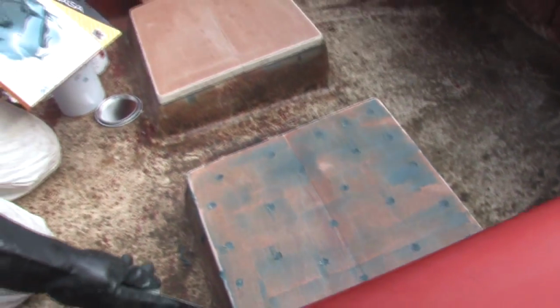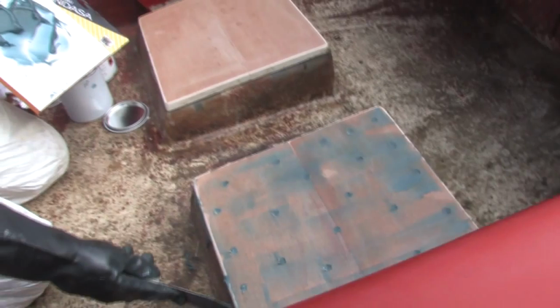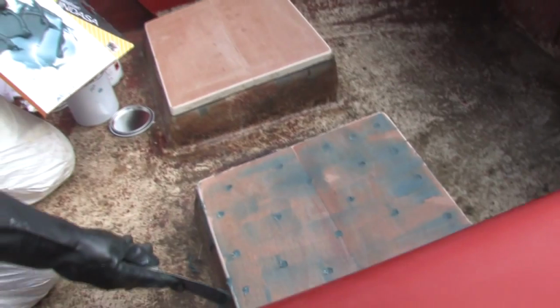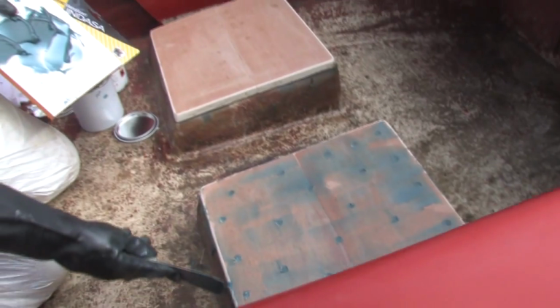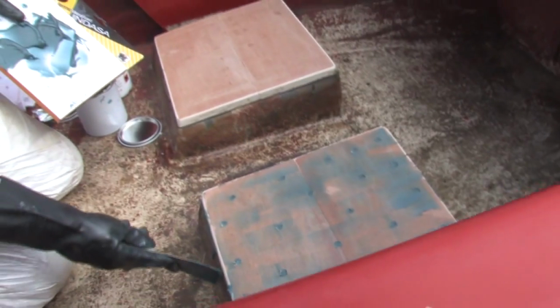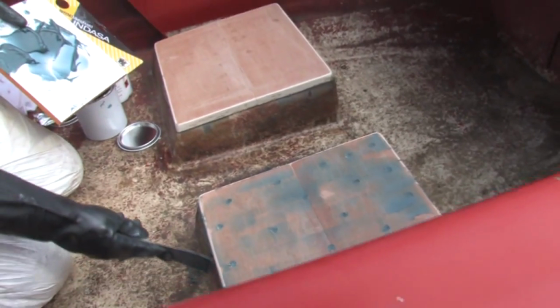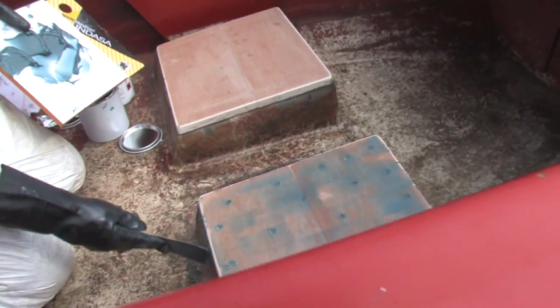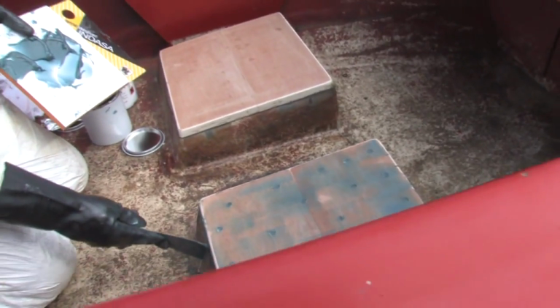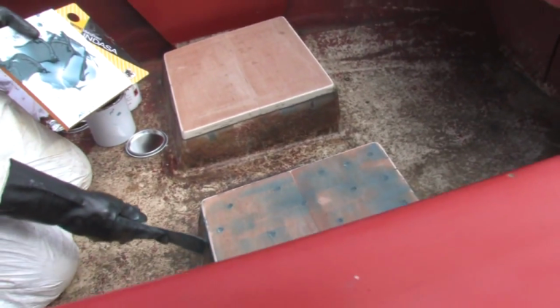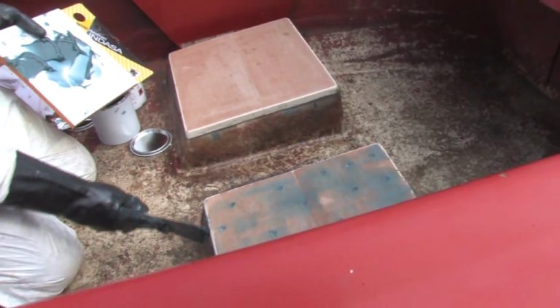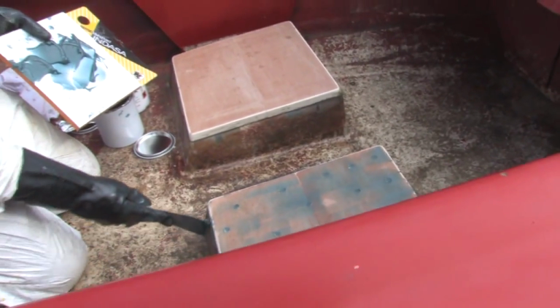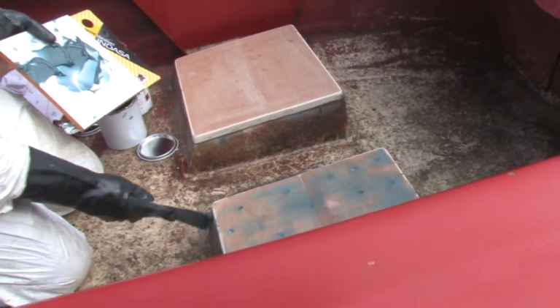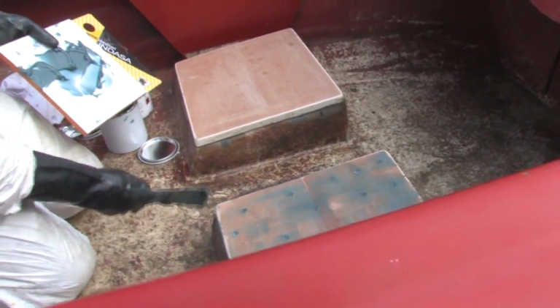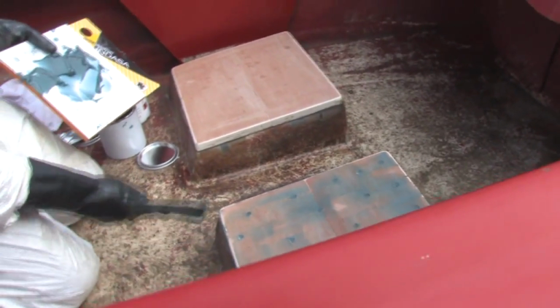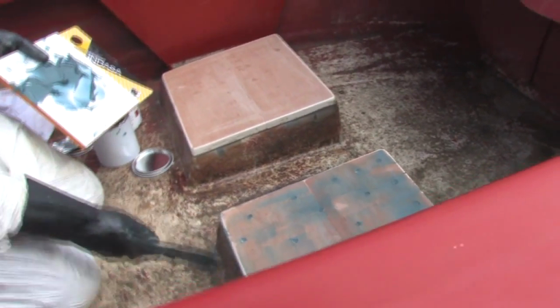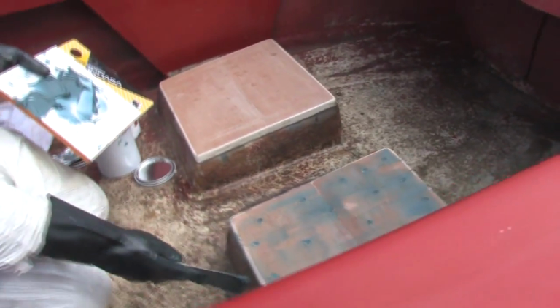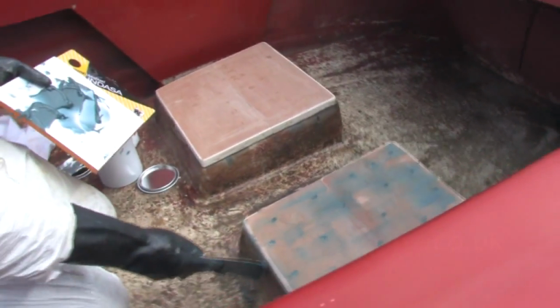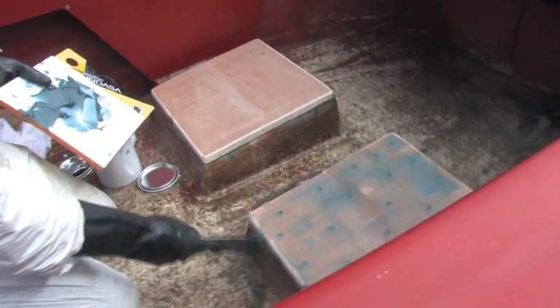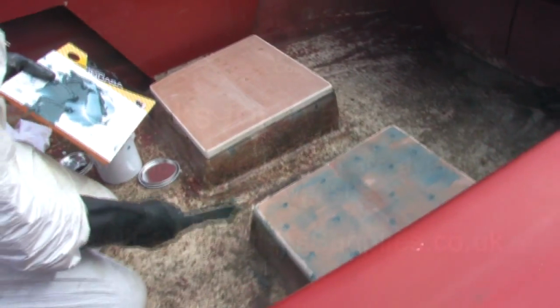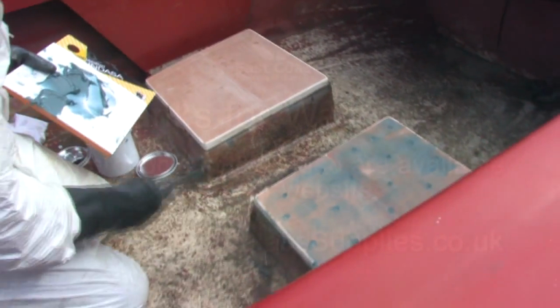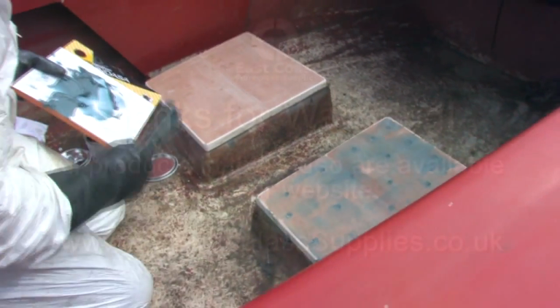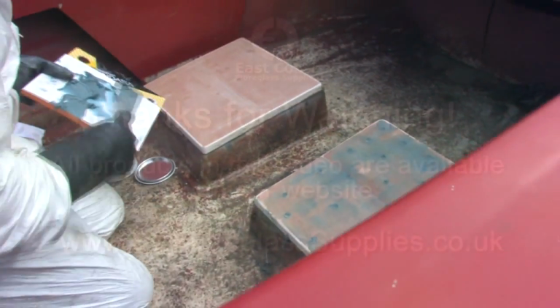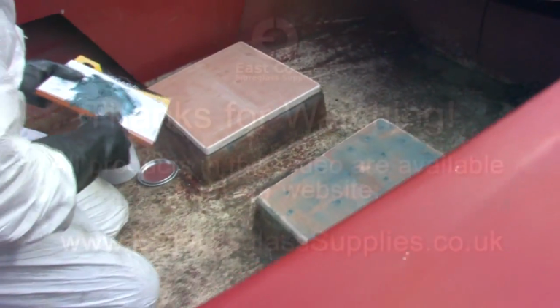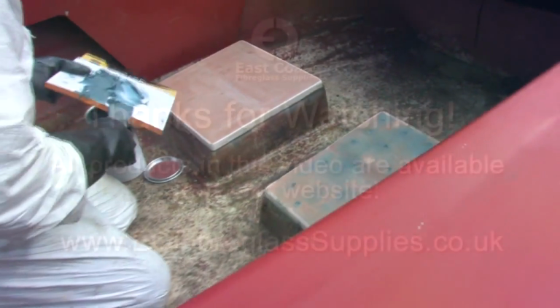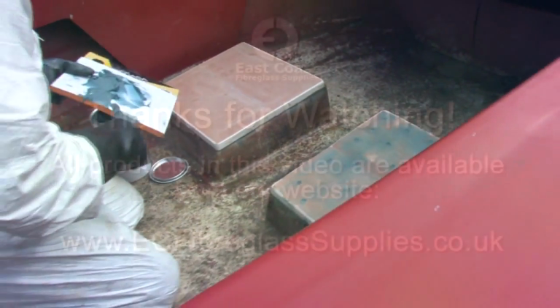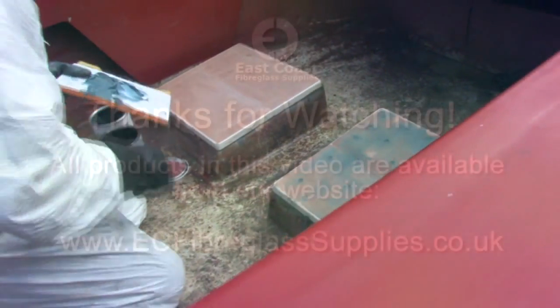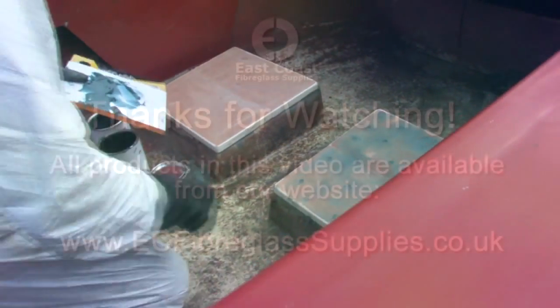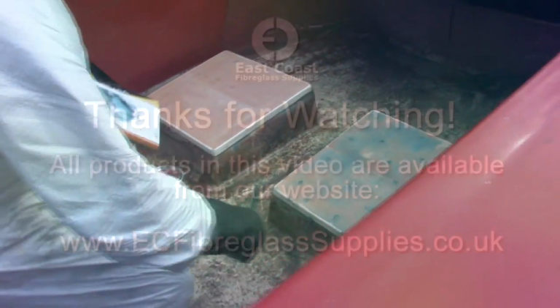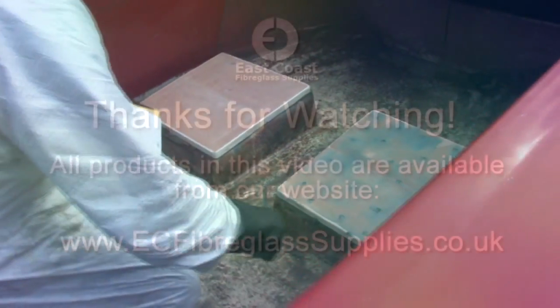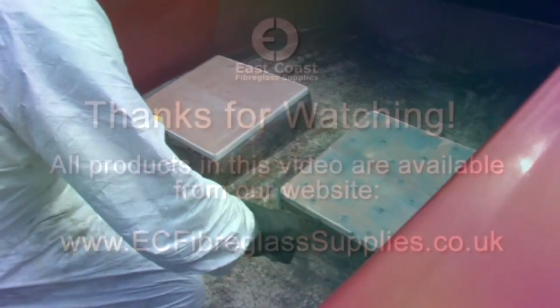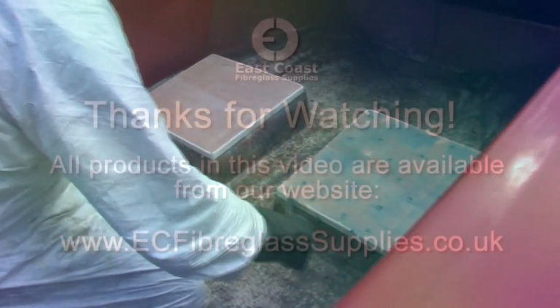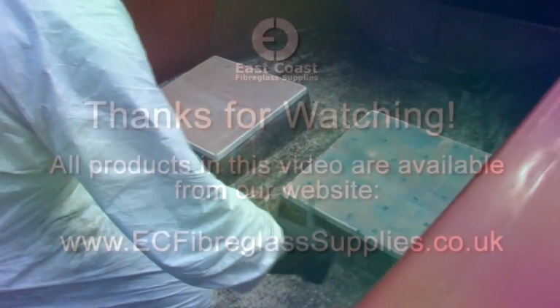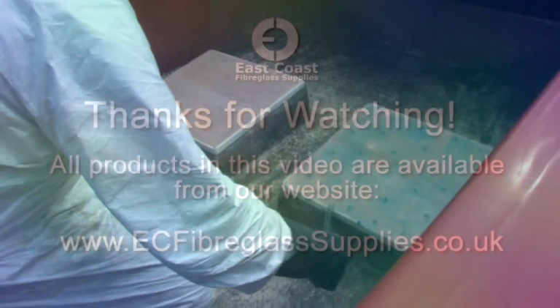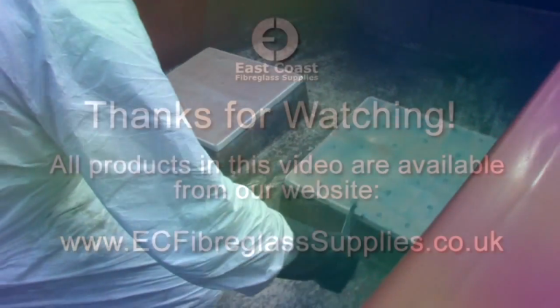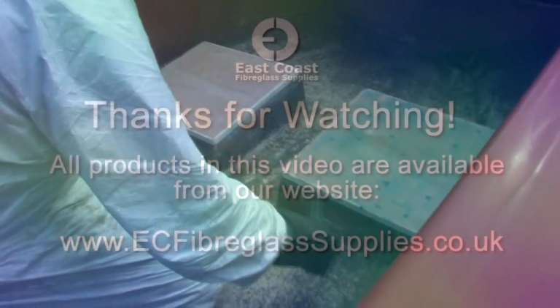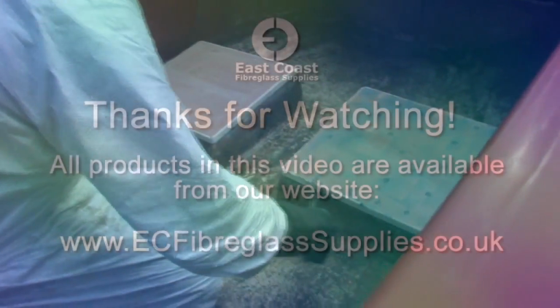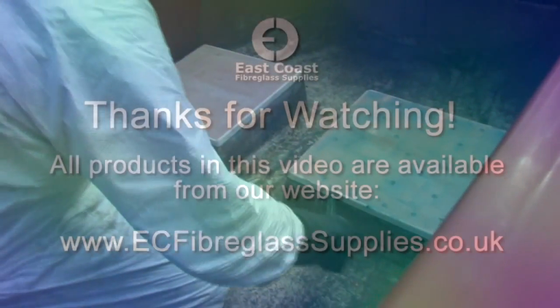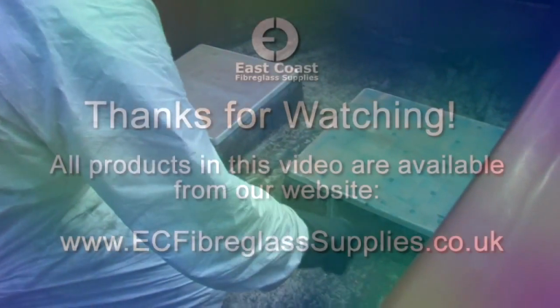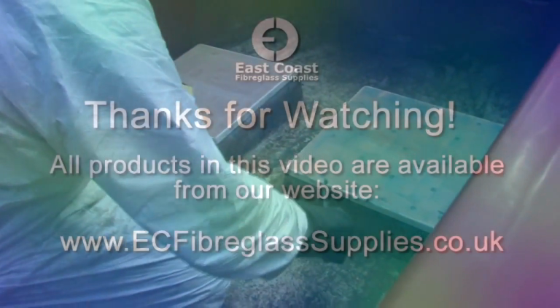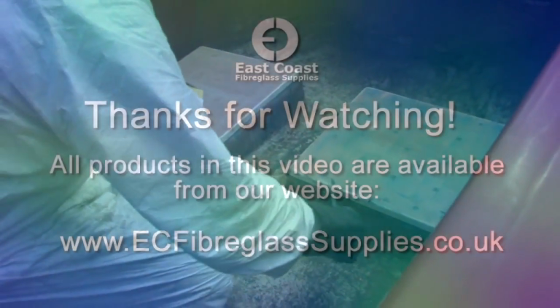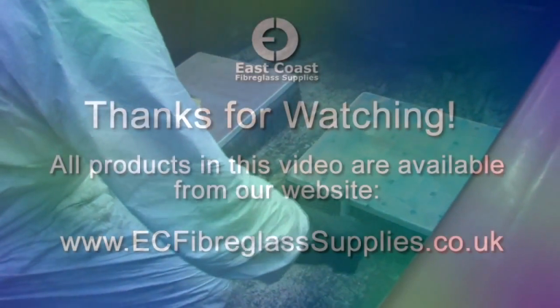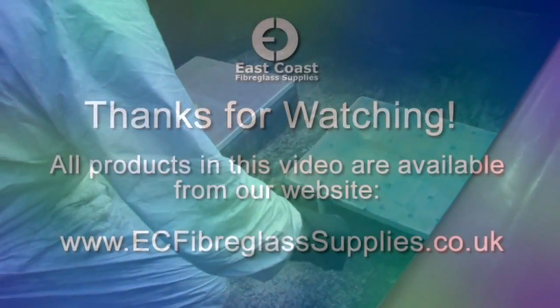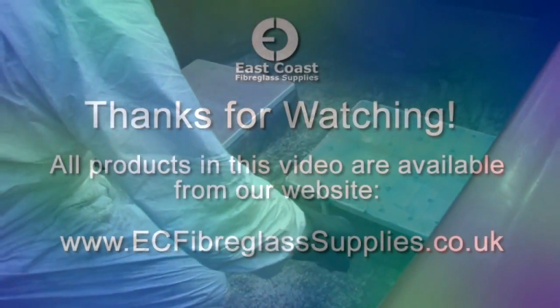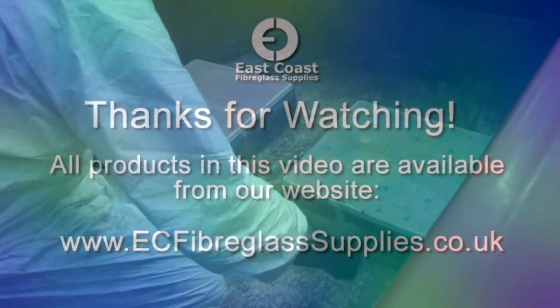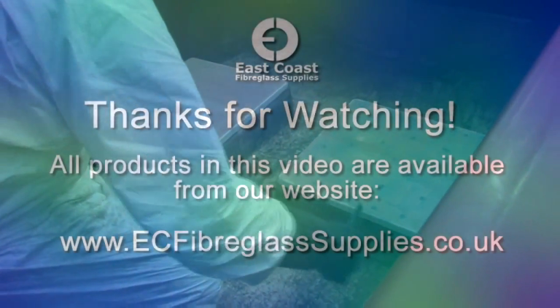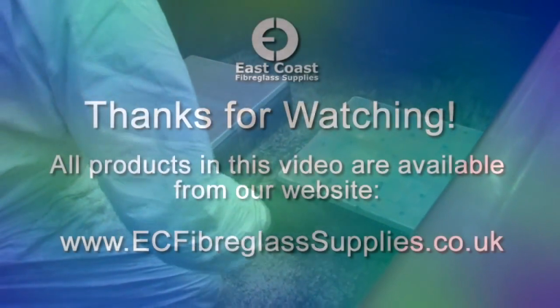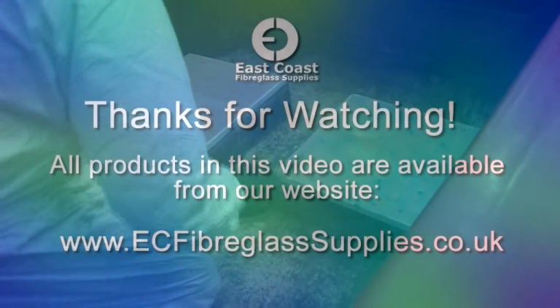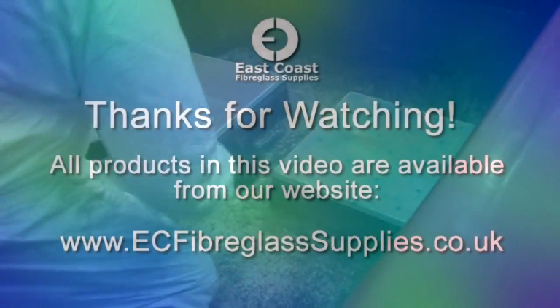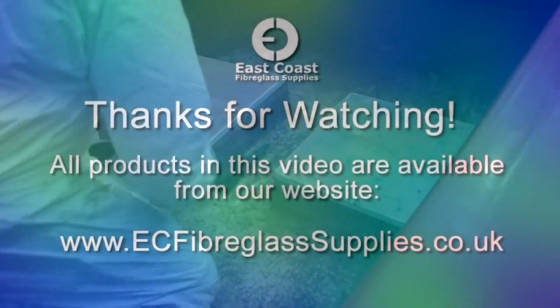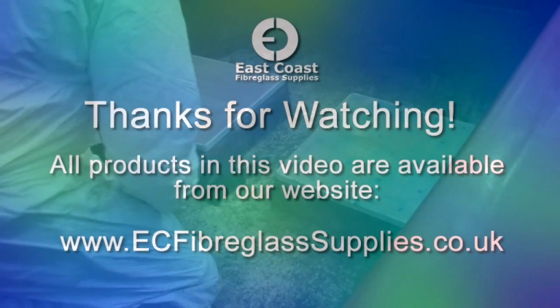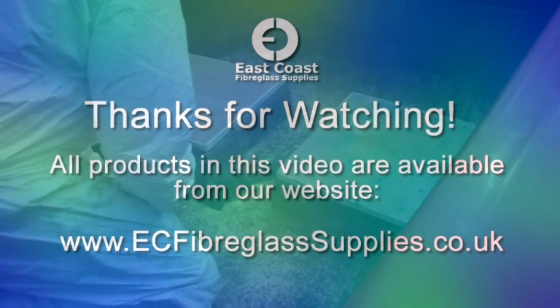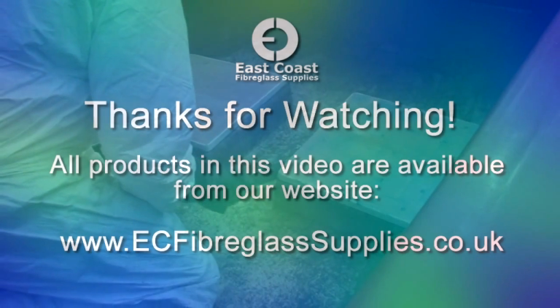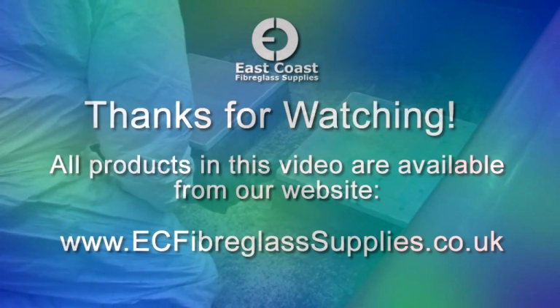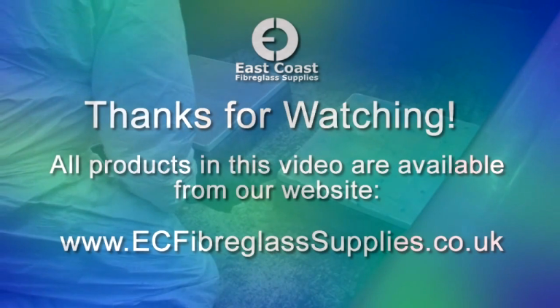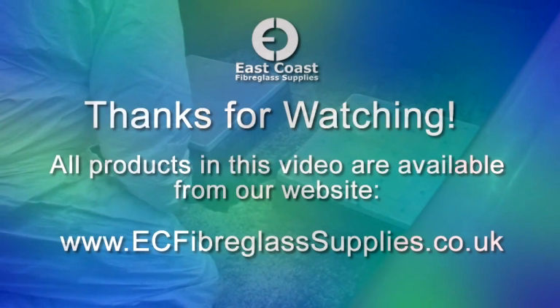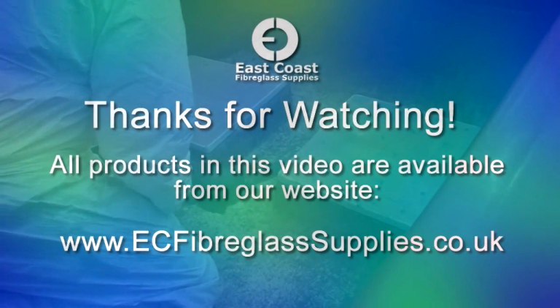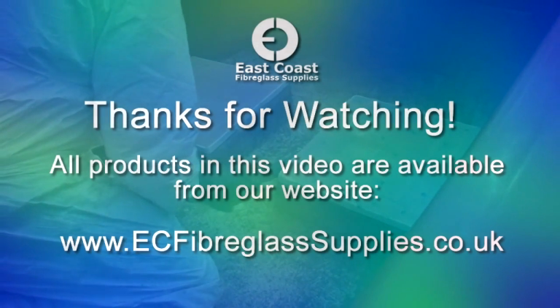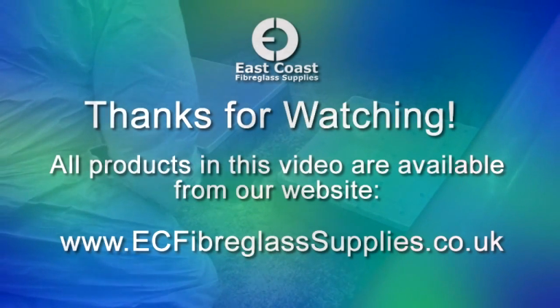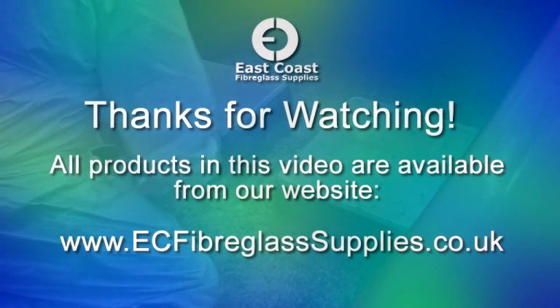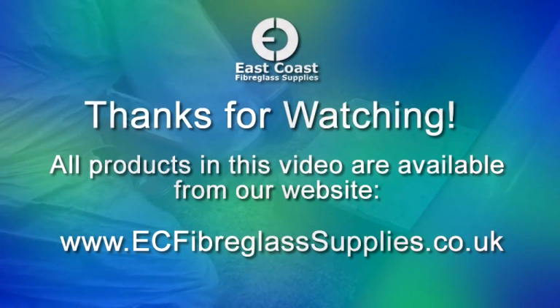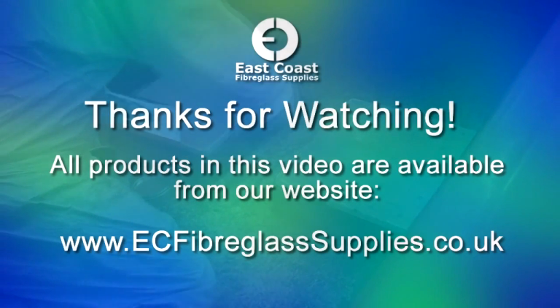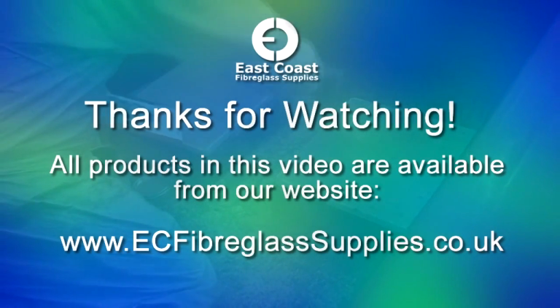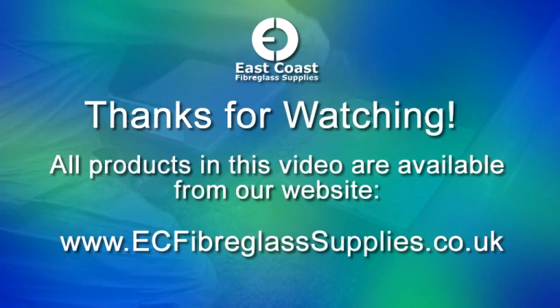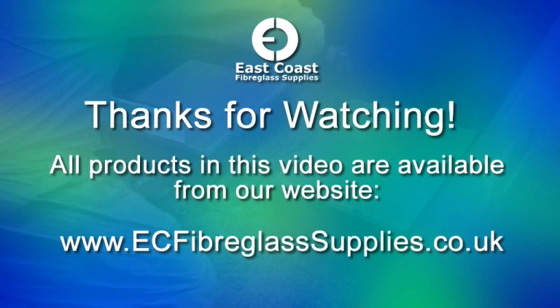Hope you enjoyed the first in this little series of videos — keep watching for the next one. Bye for now.